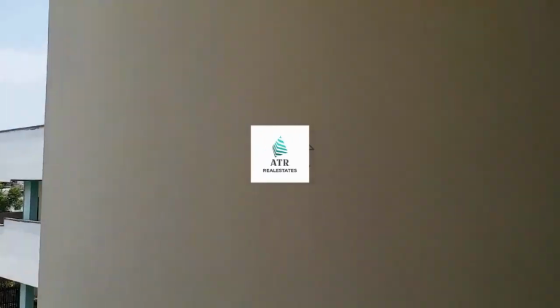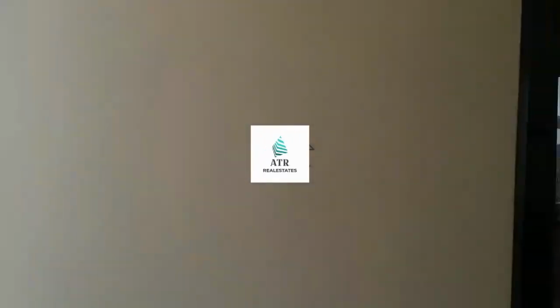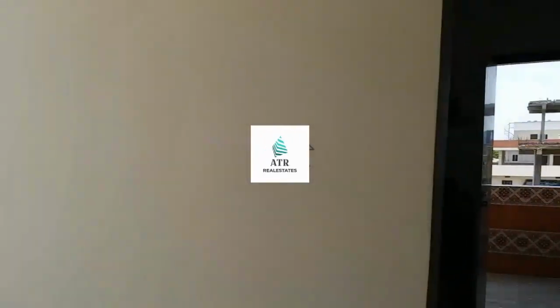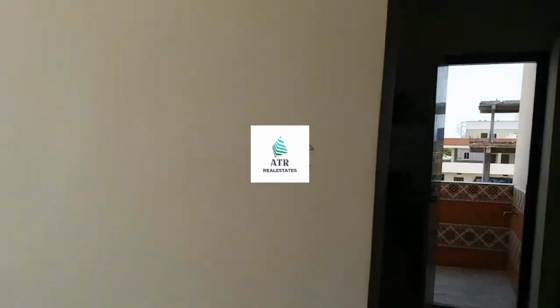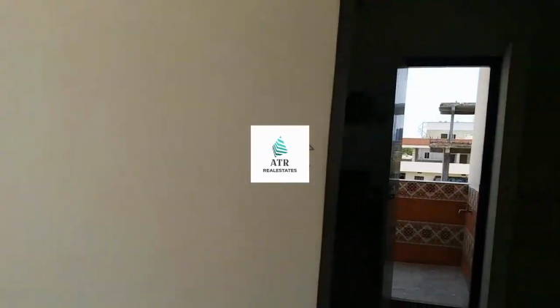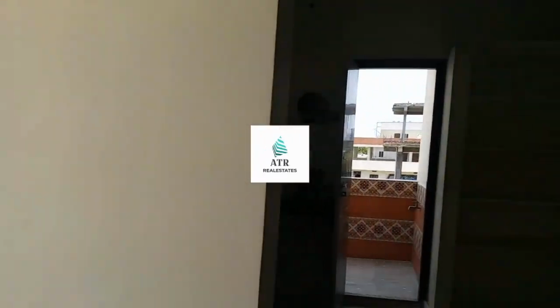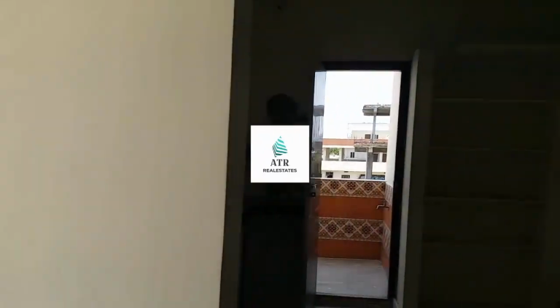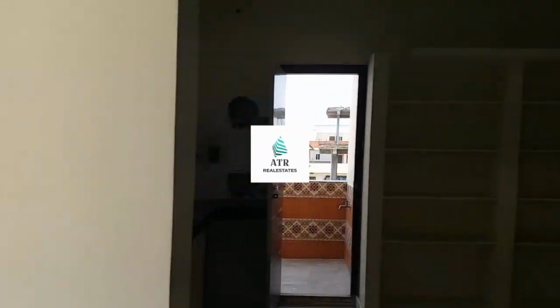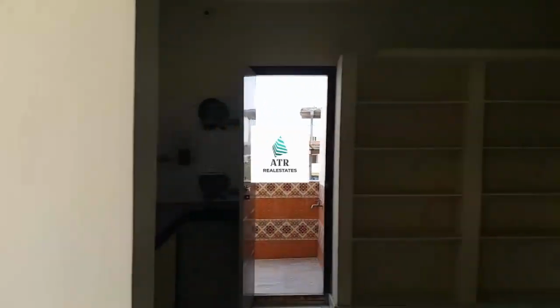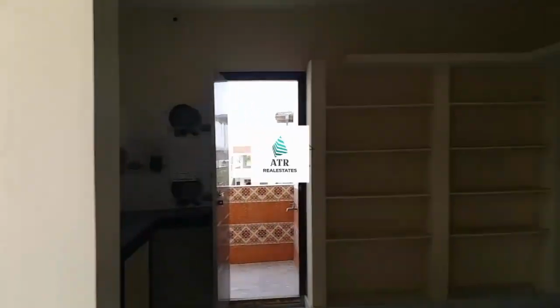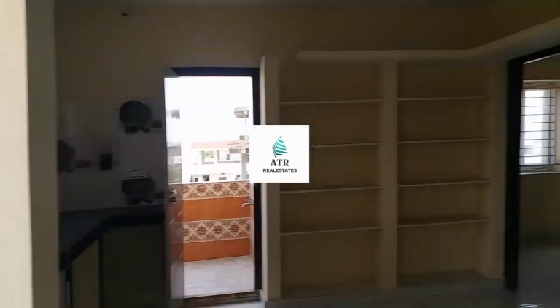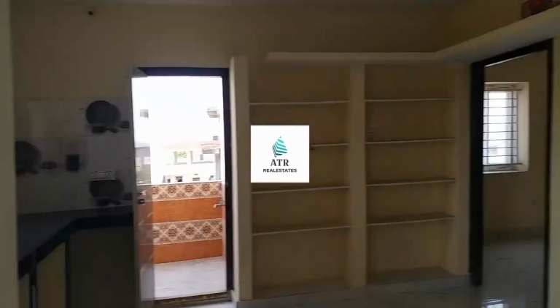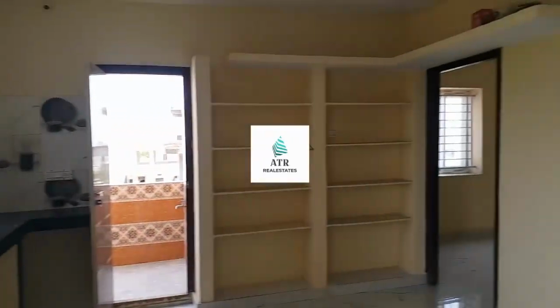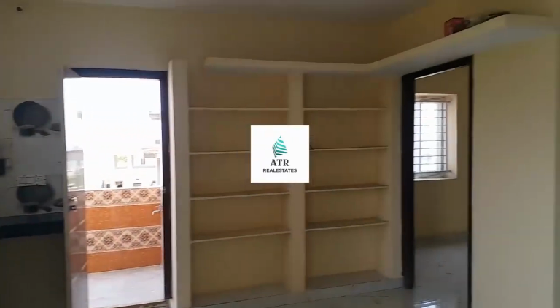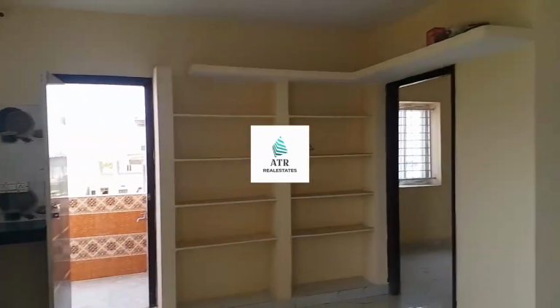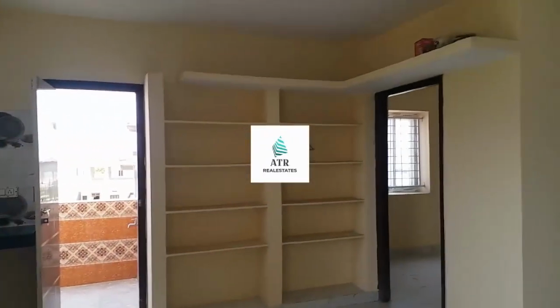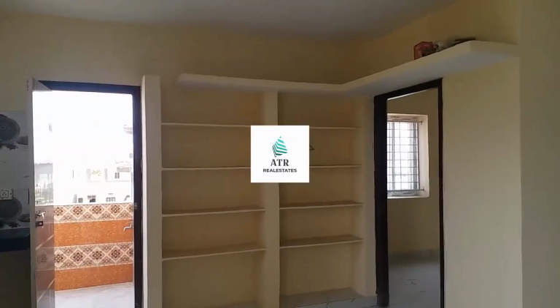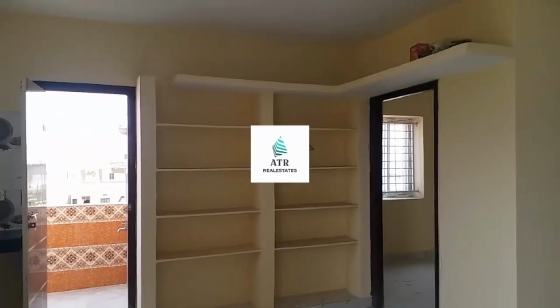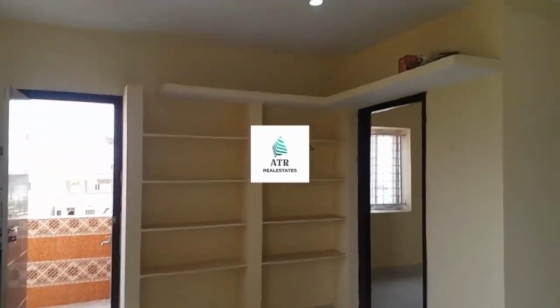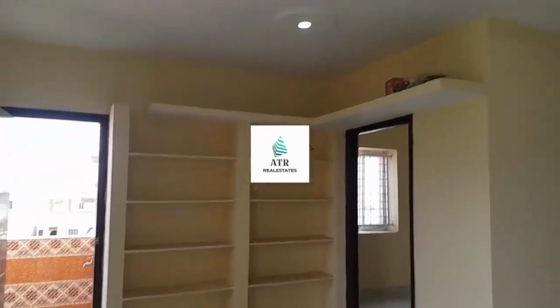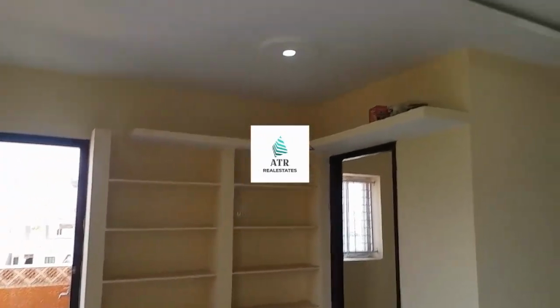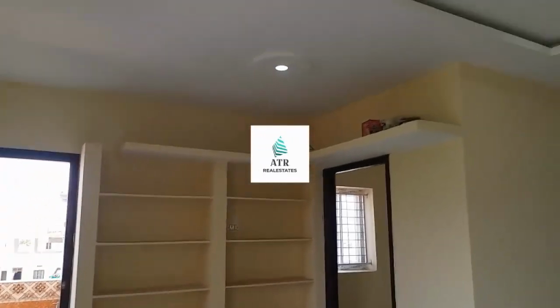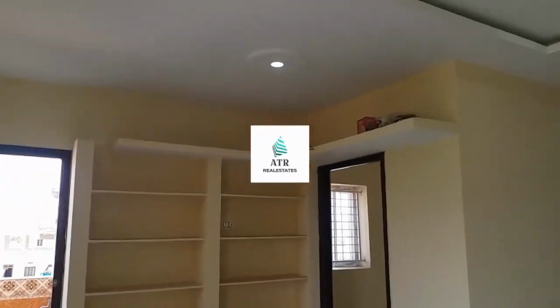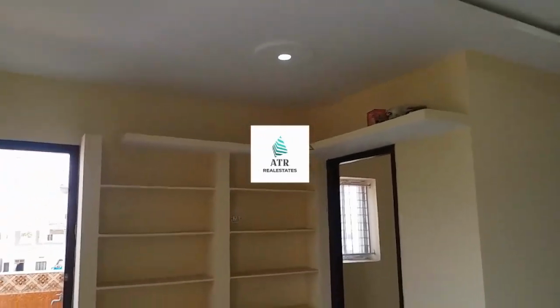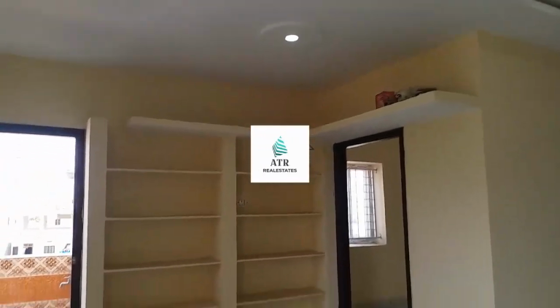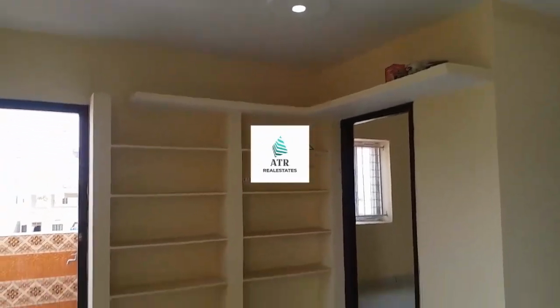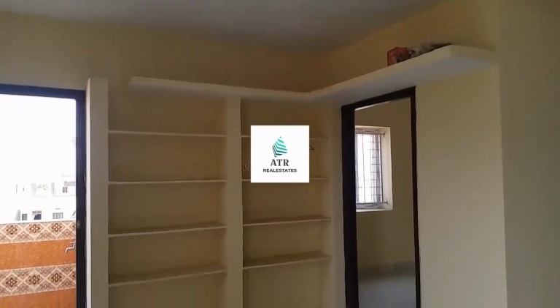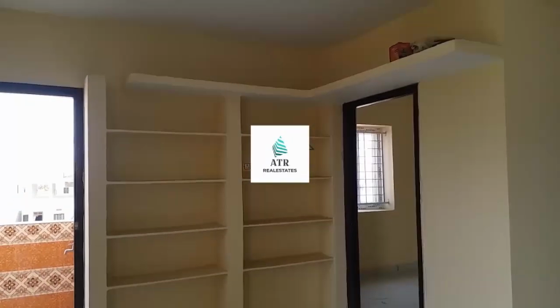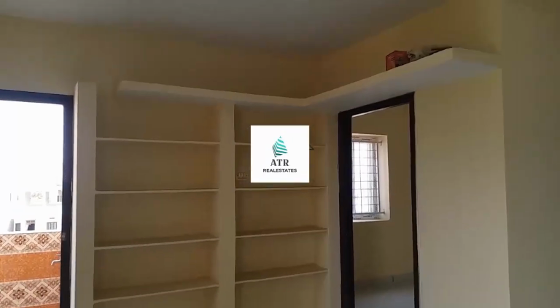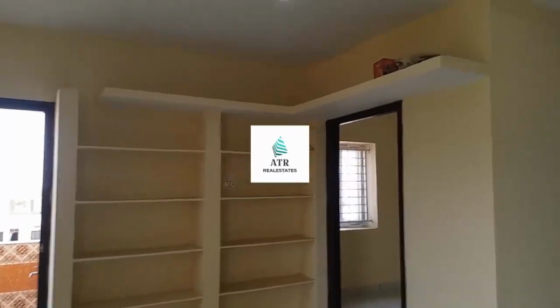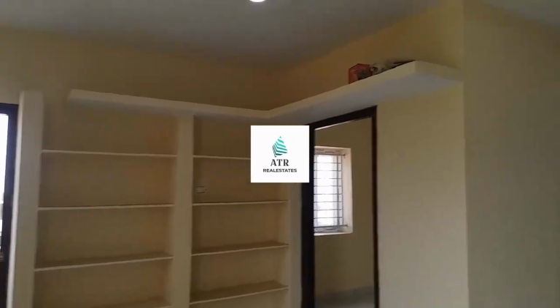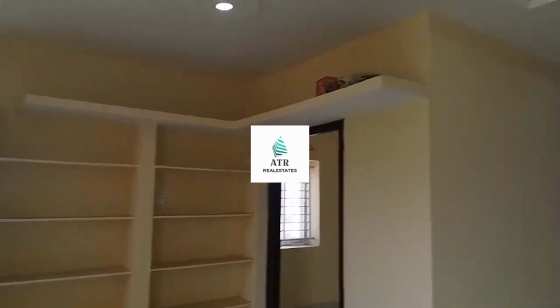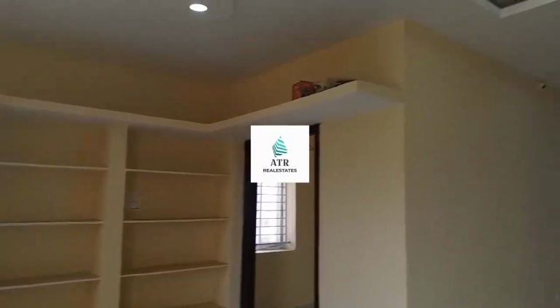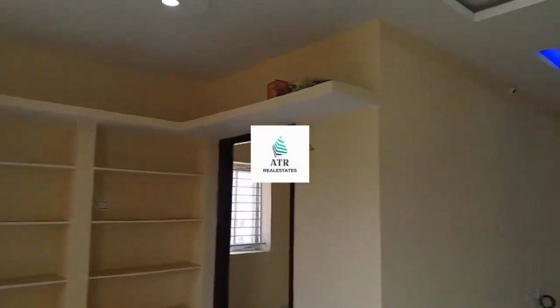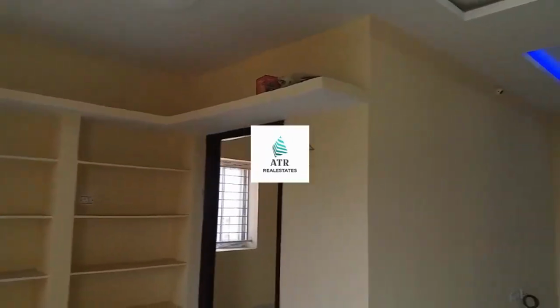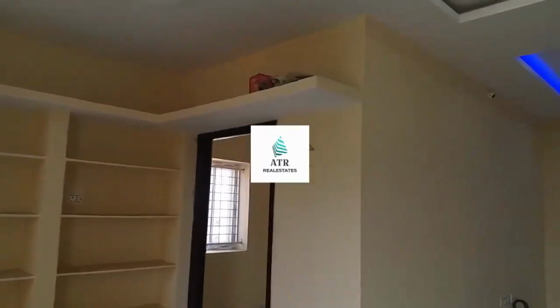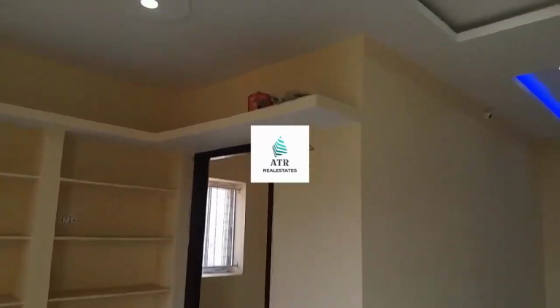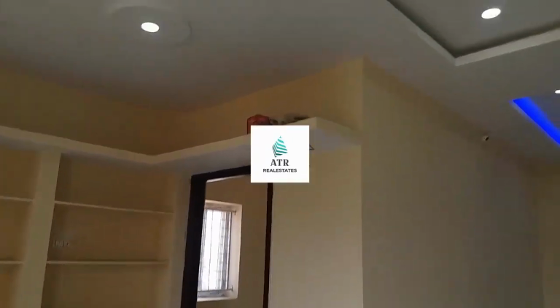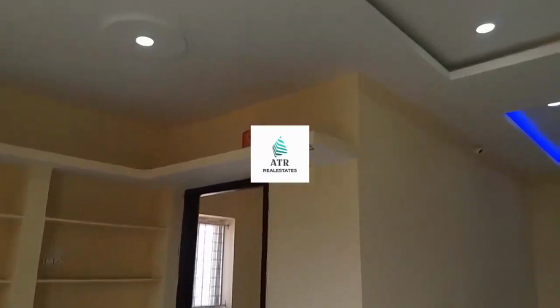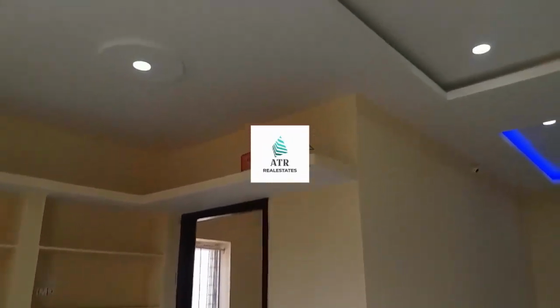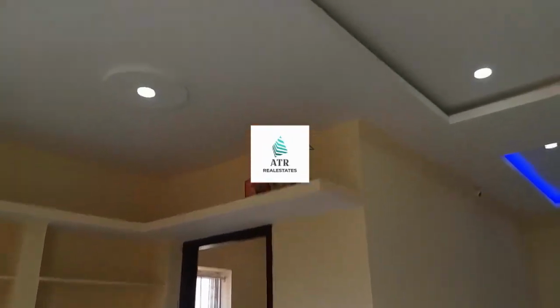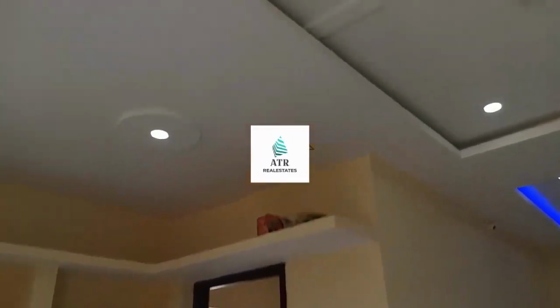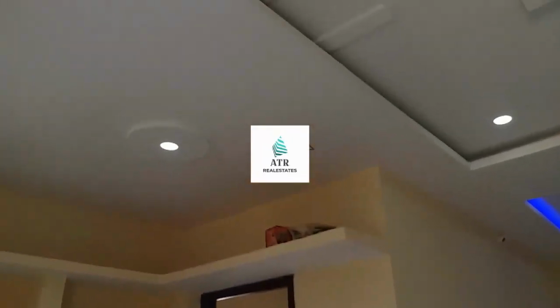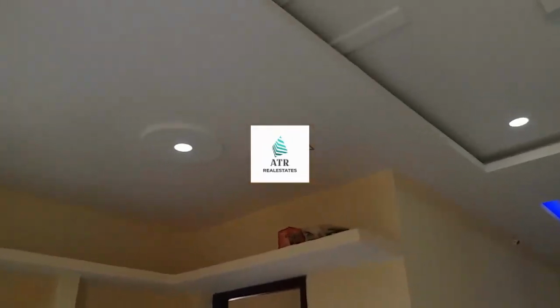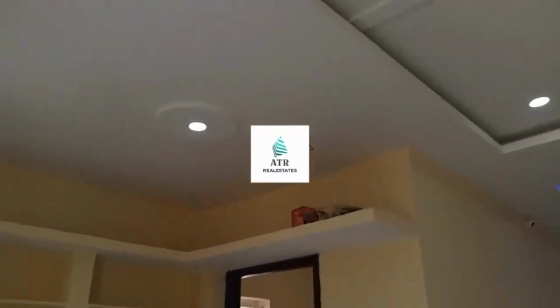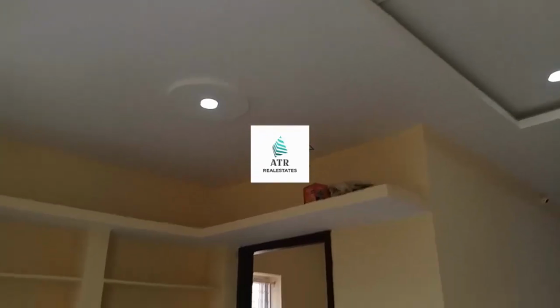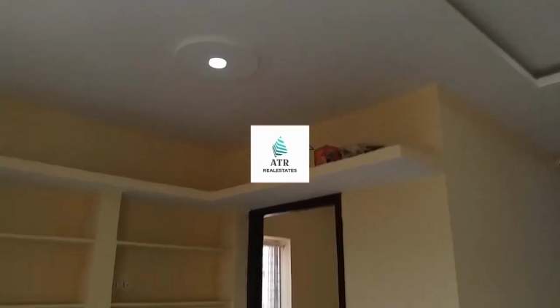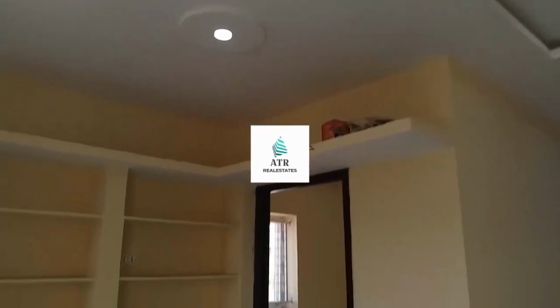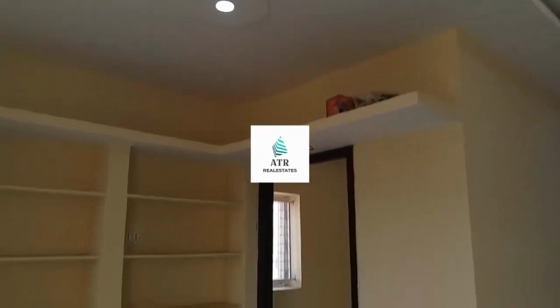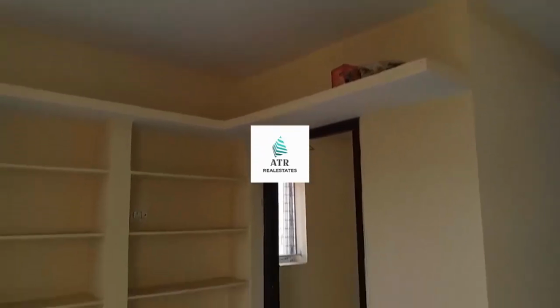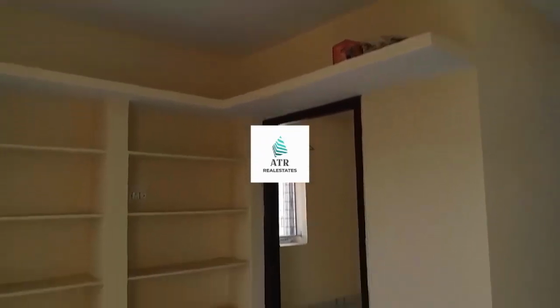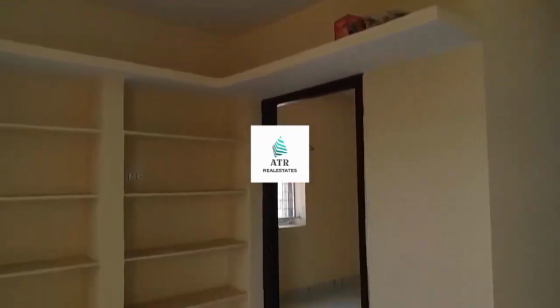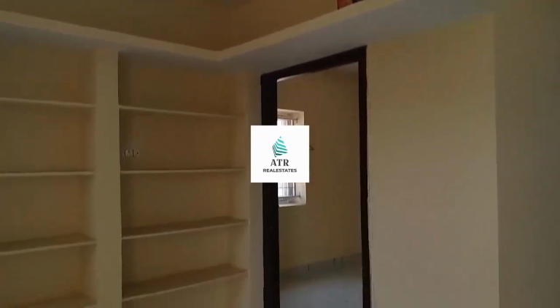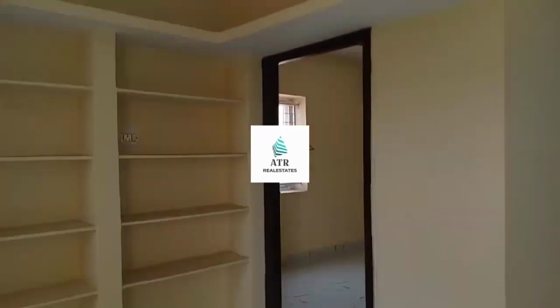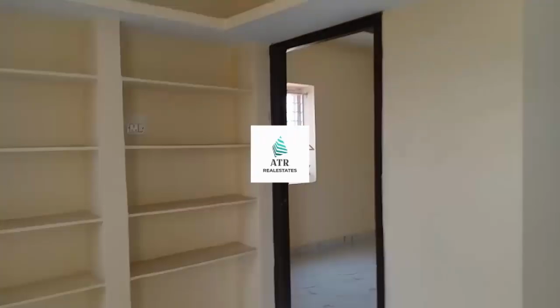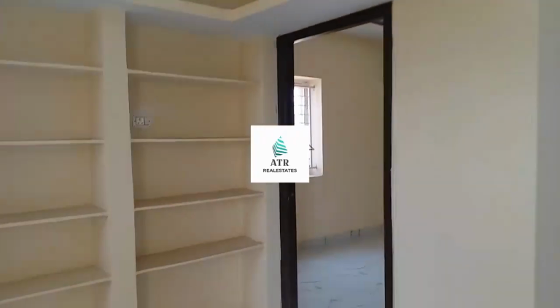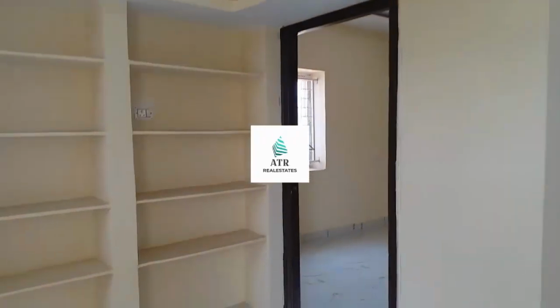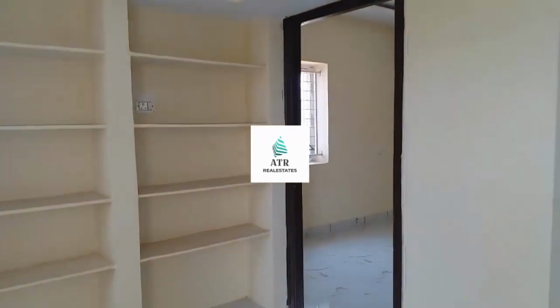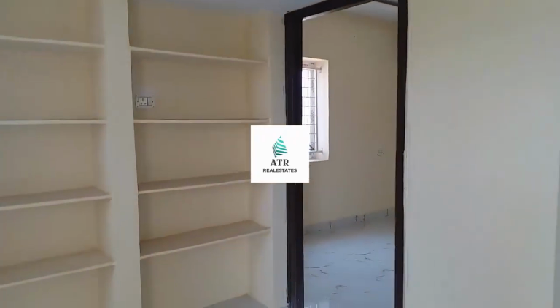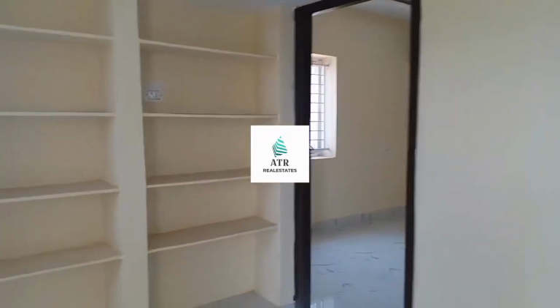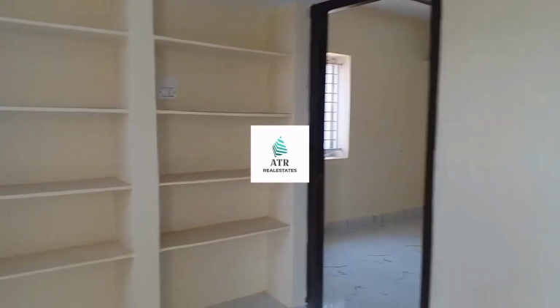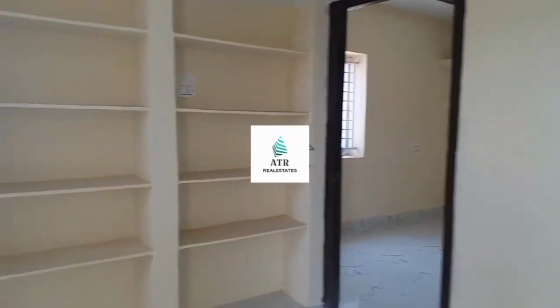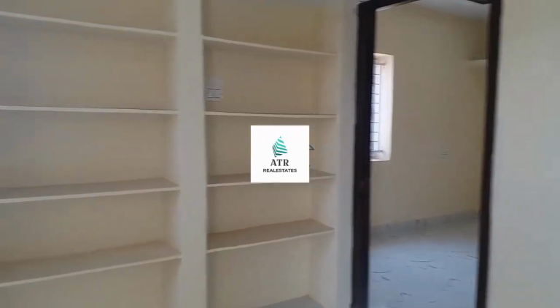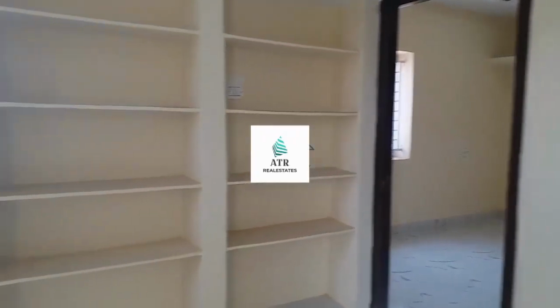Schools, colleges, hospitals — all are nearby. This flat is ready to move.